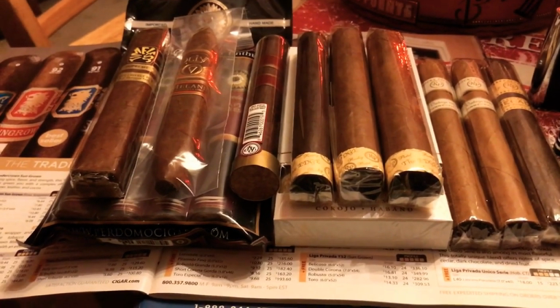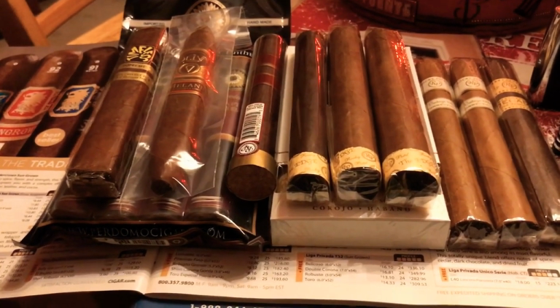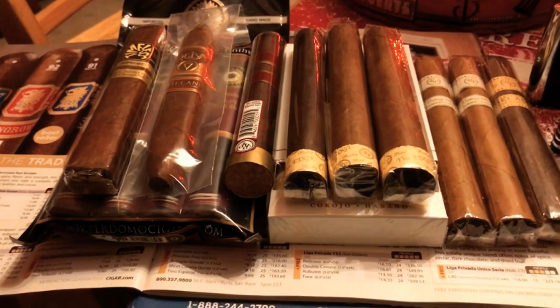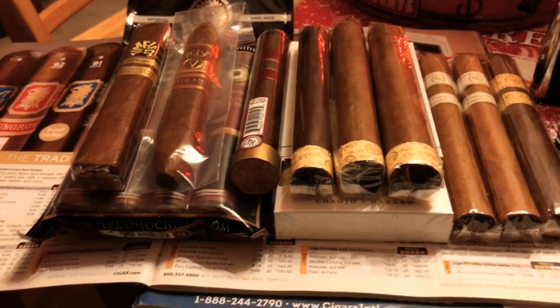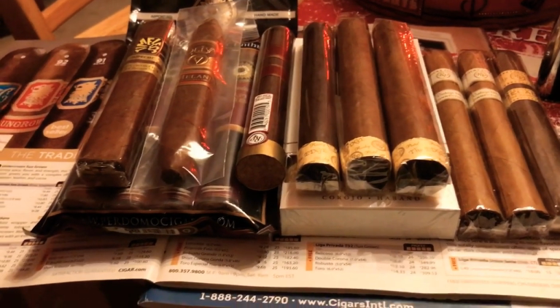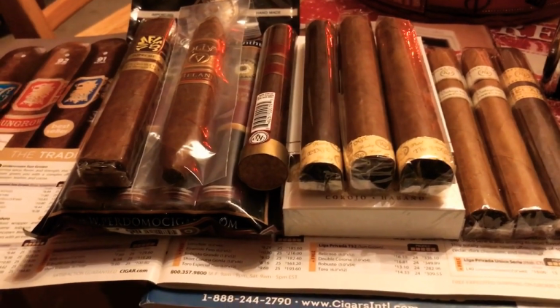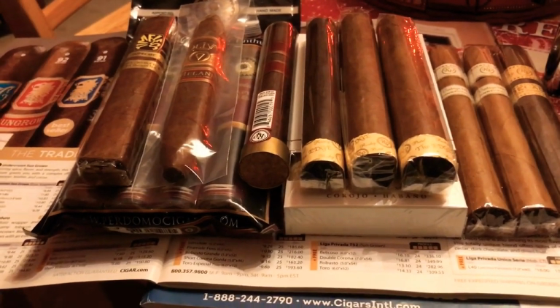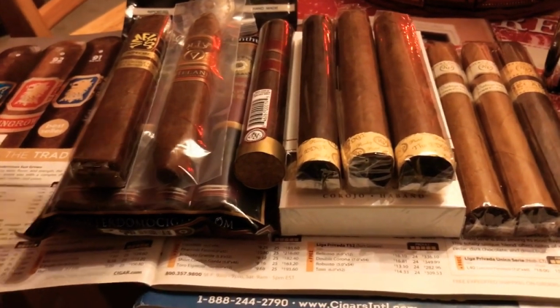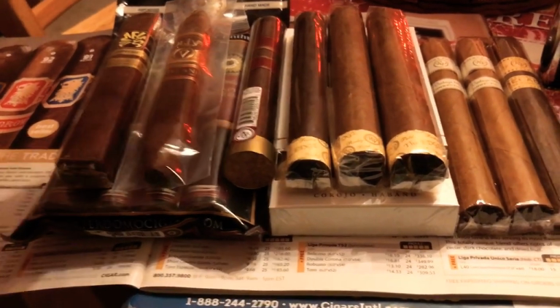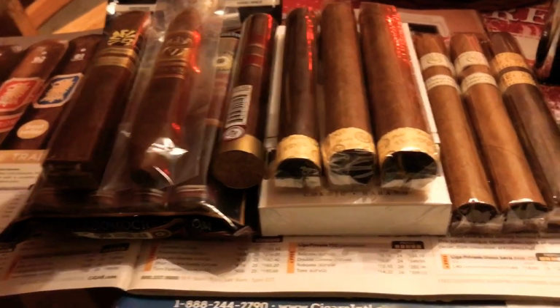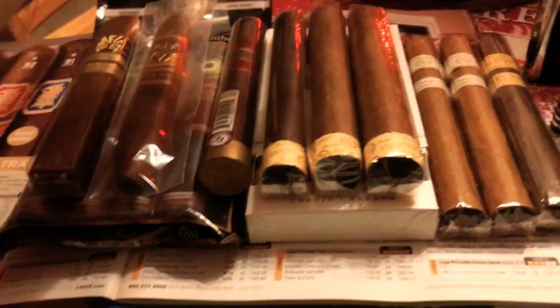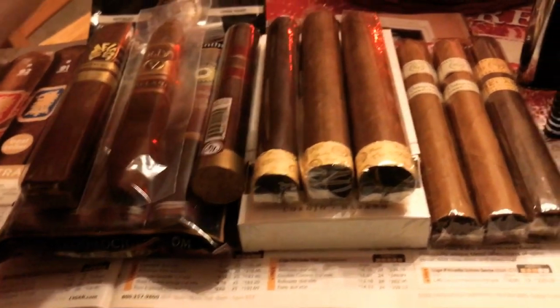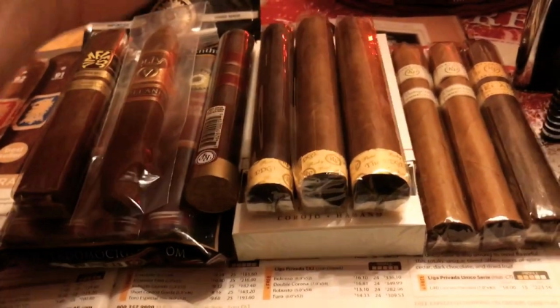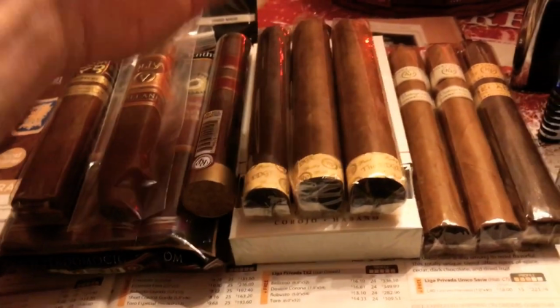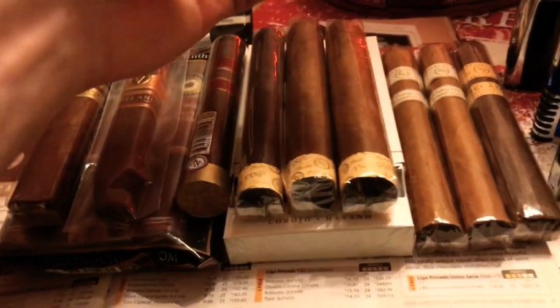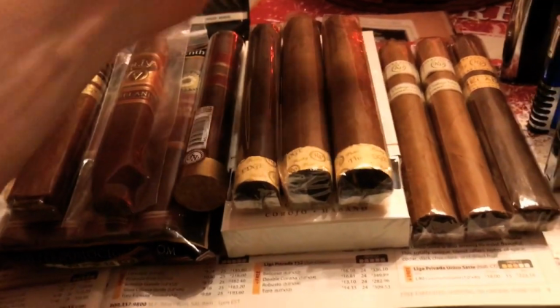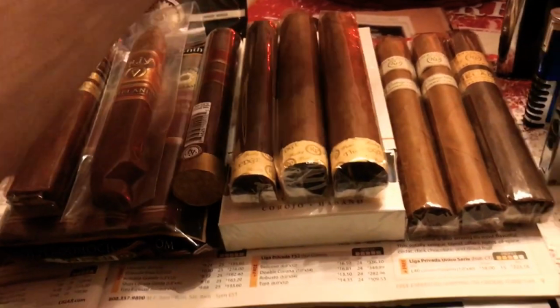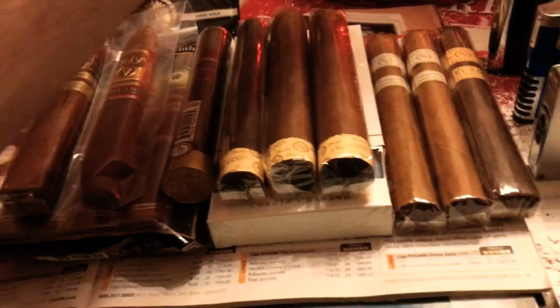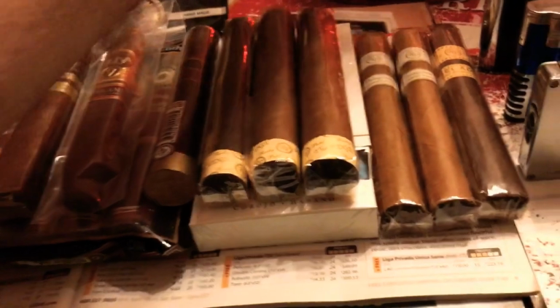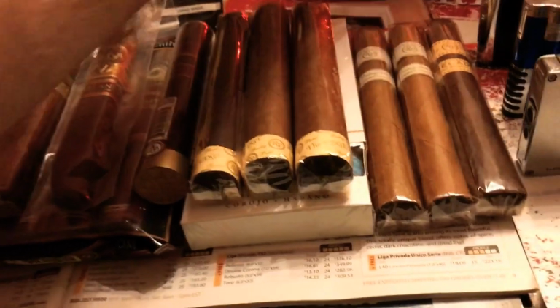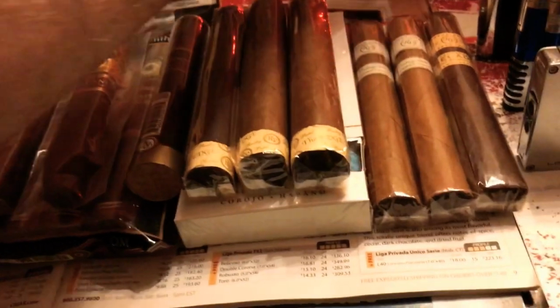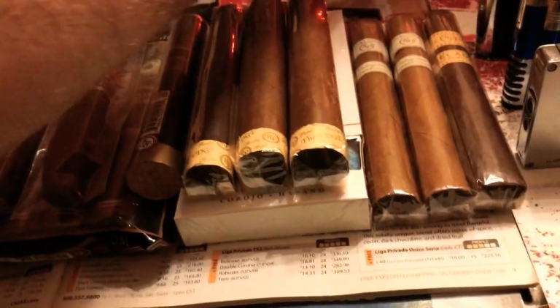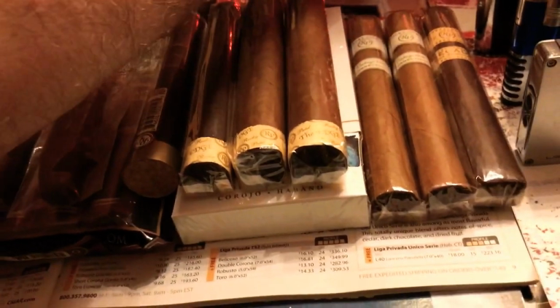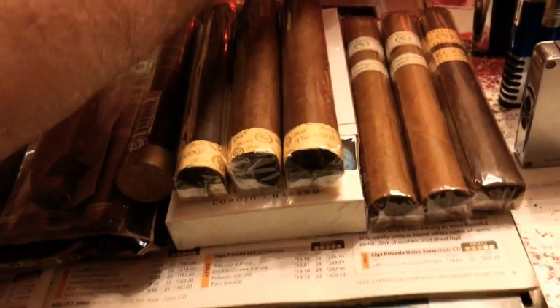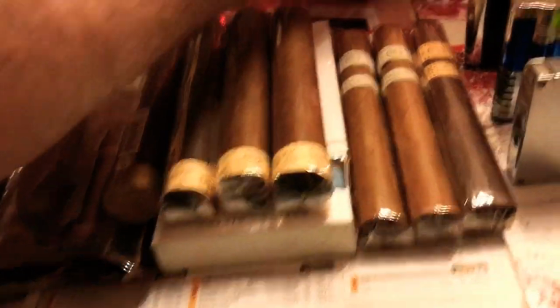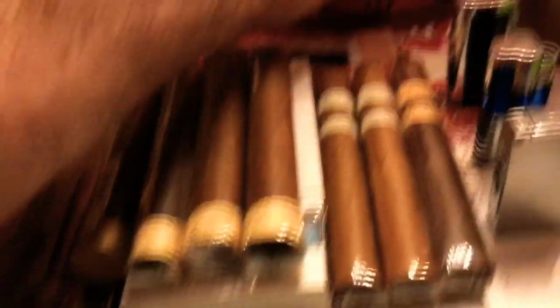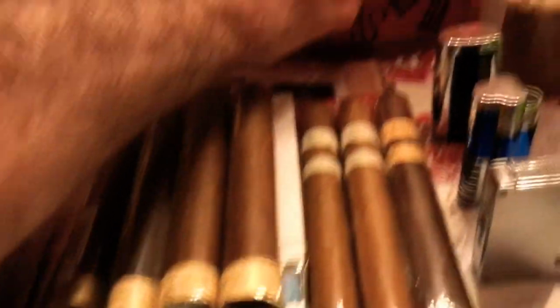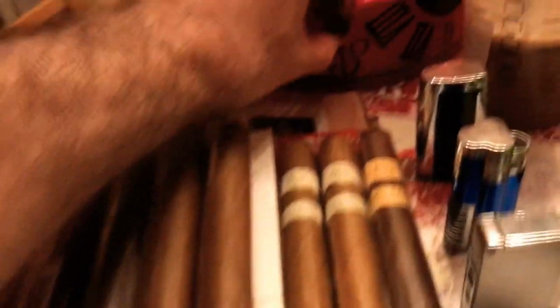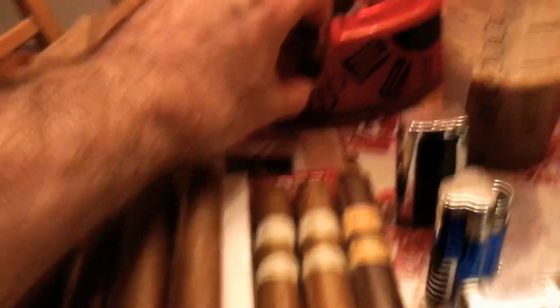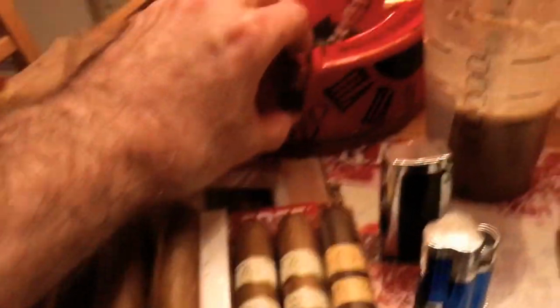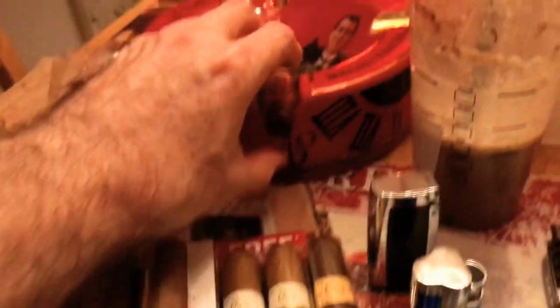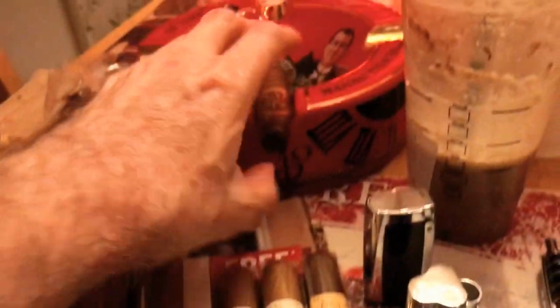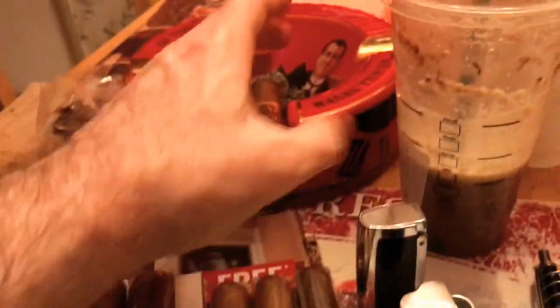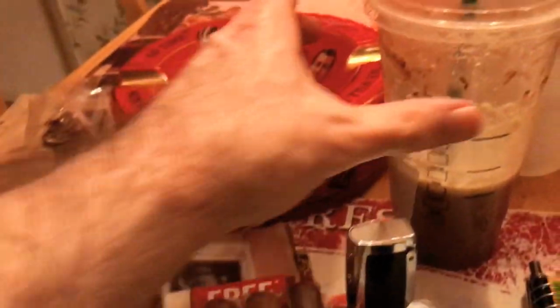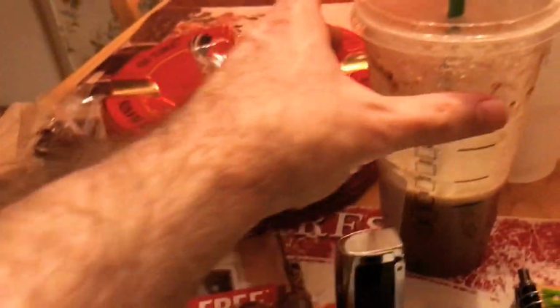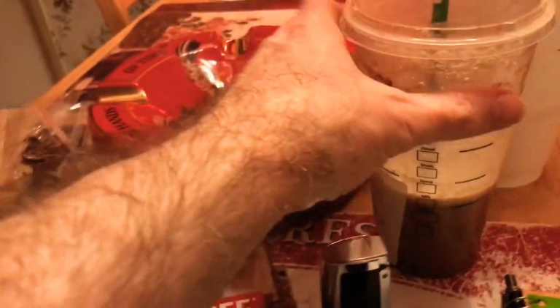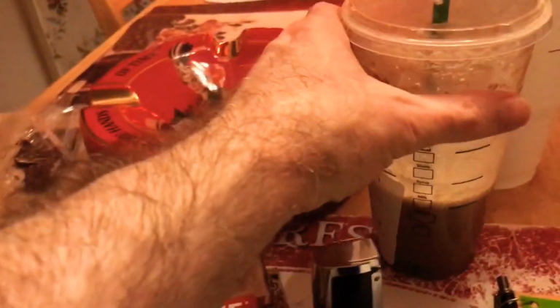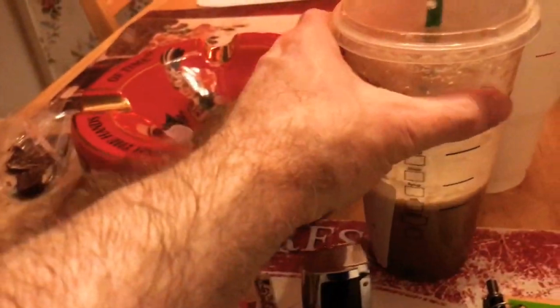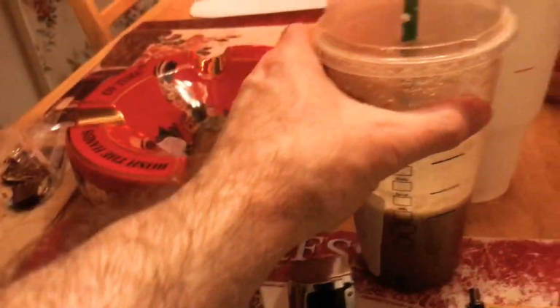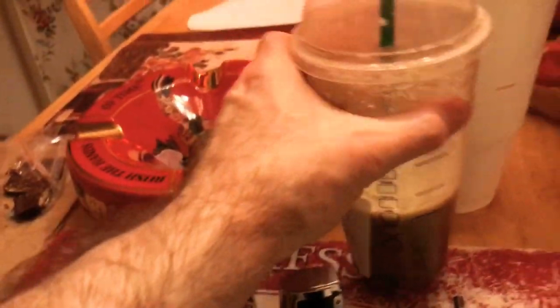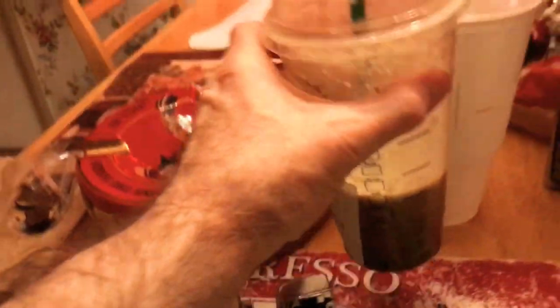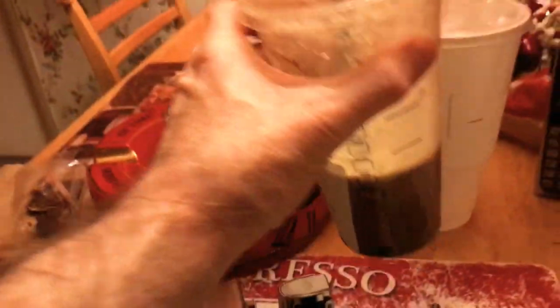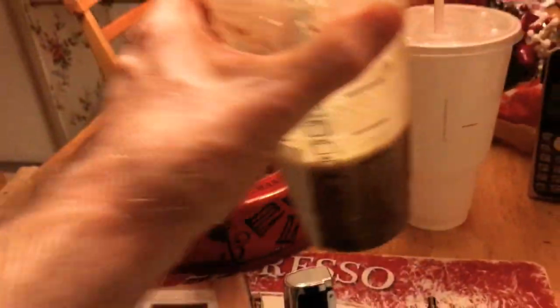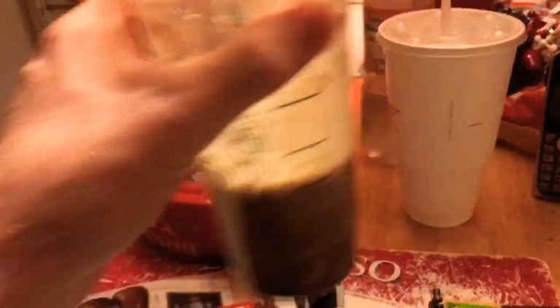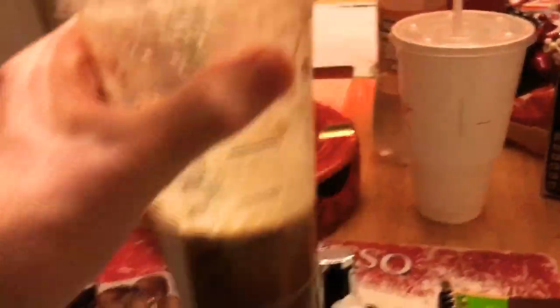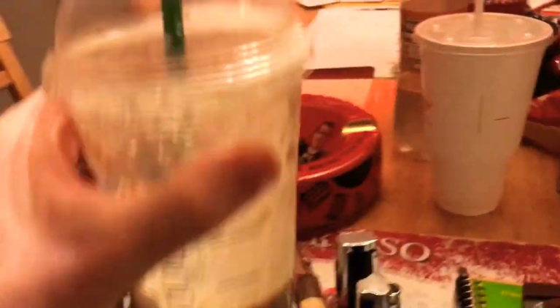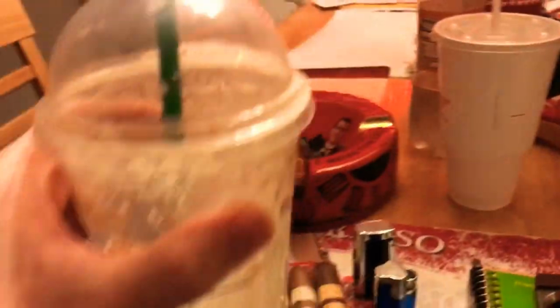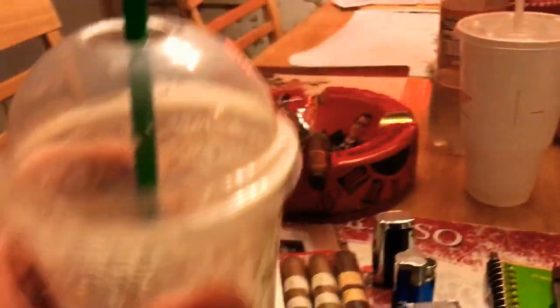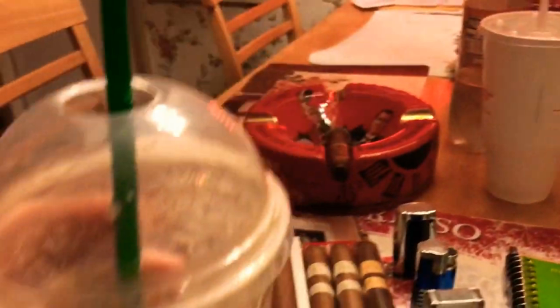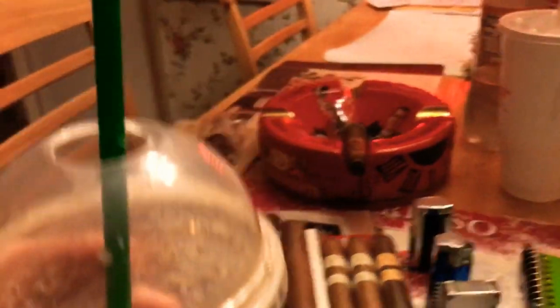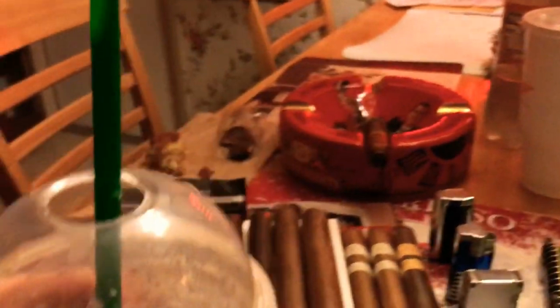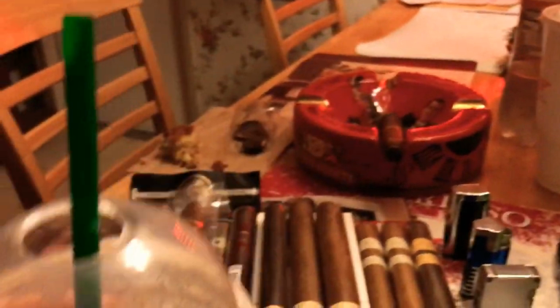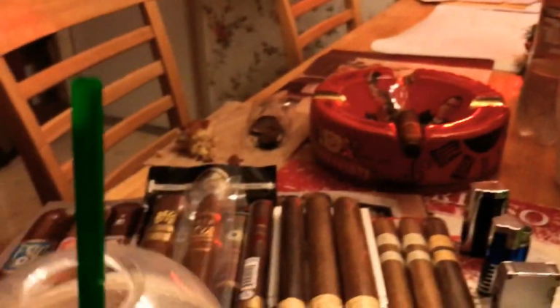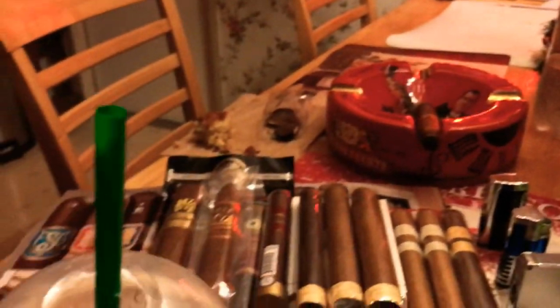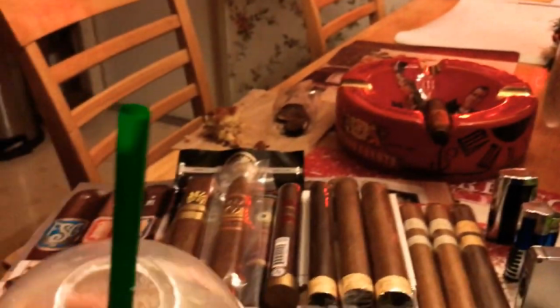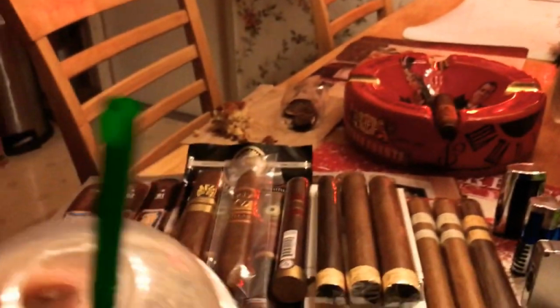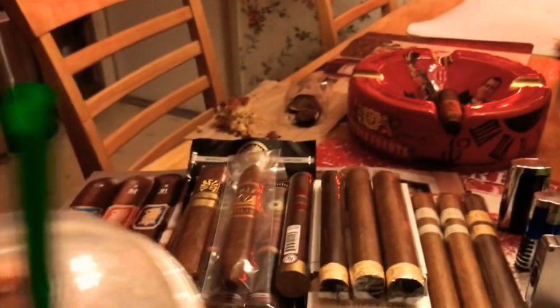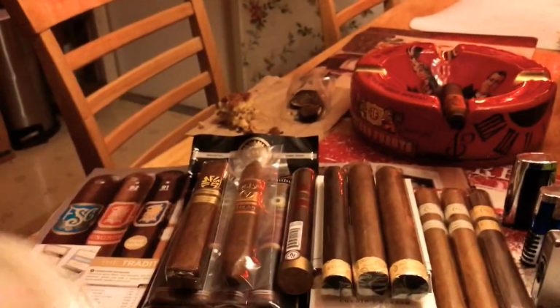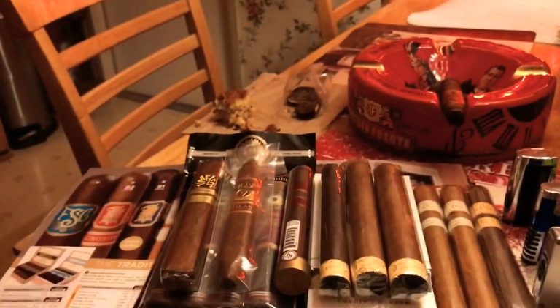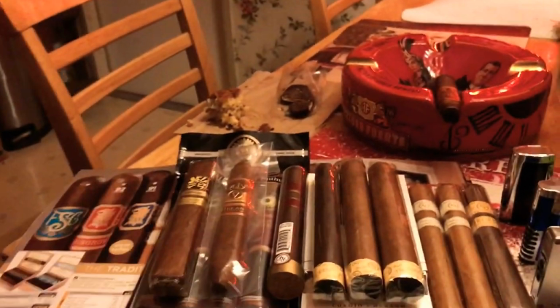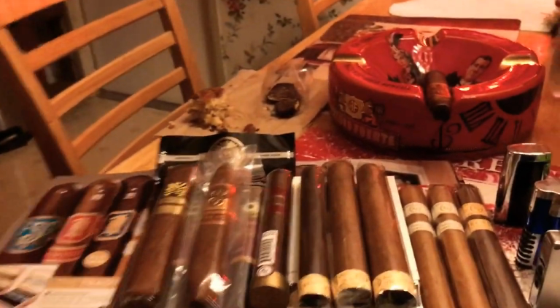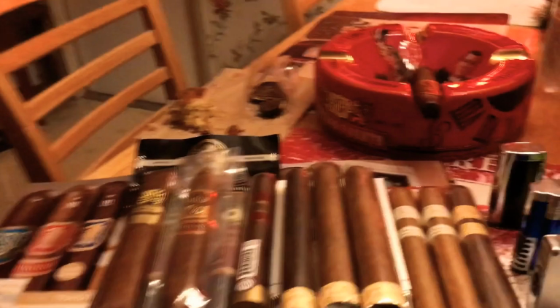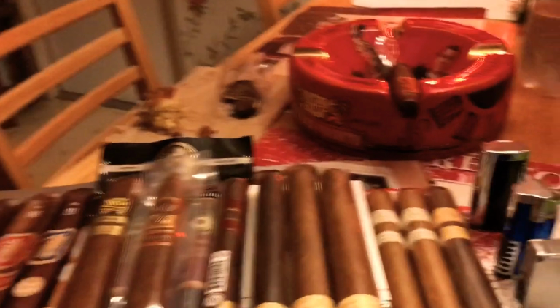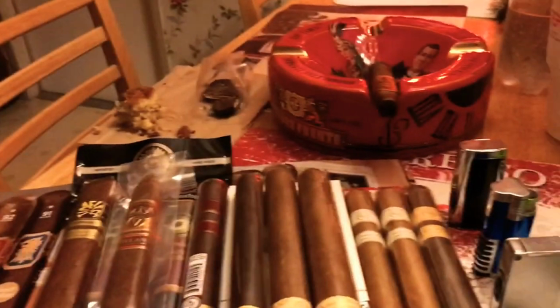Let me show you the cigars that I got. Also, I'm drinking a Starbucks Mocha Frappuccino.